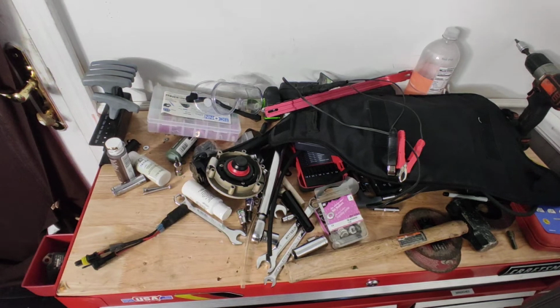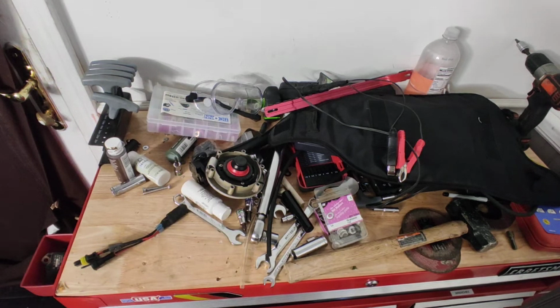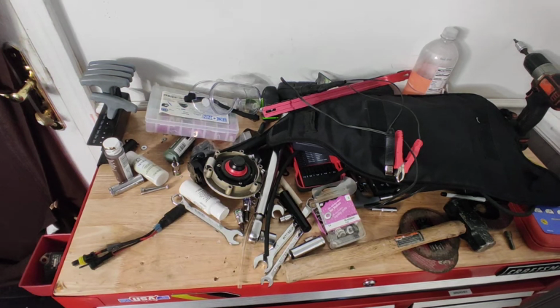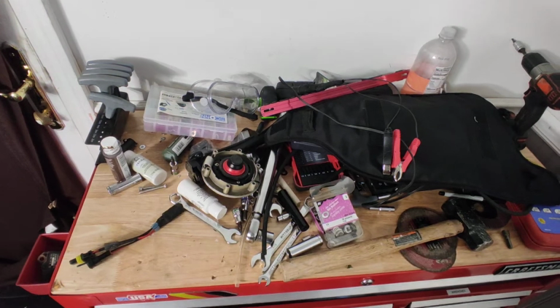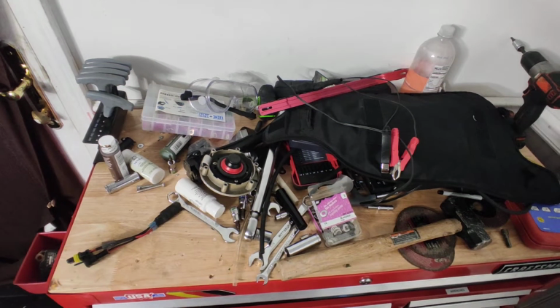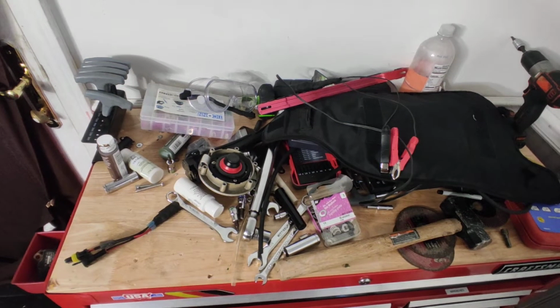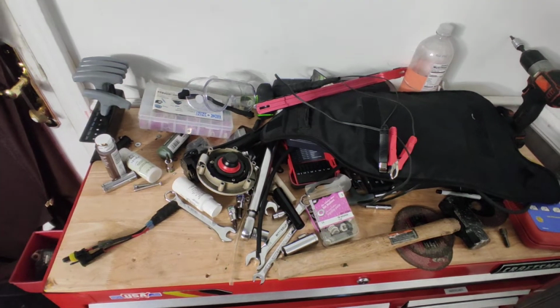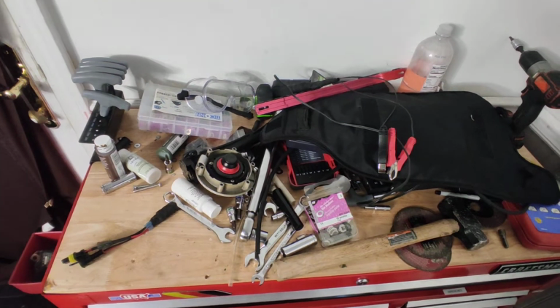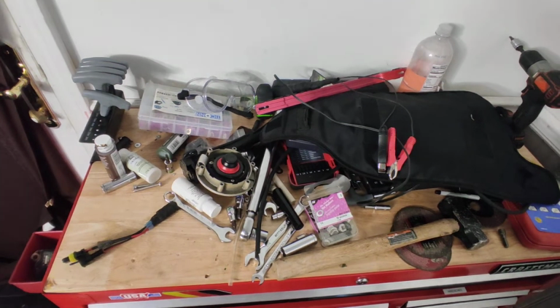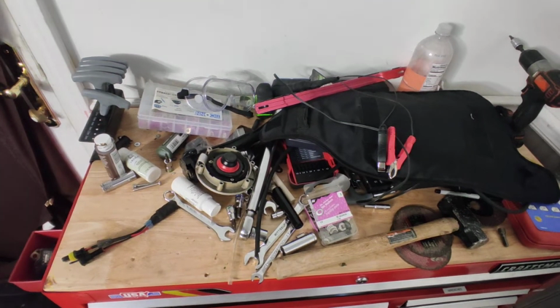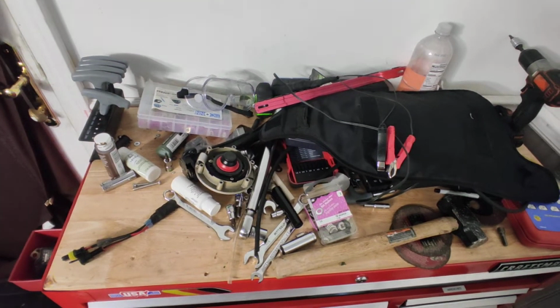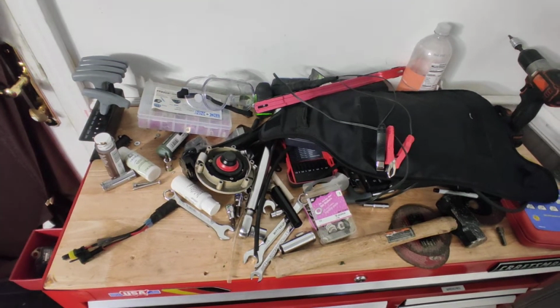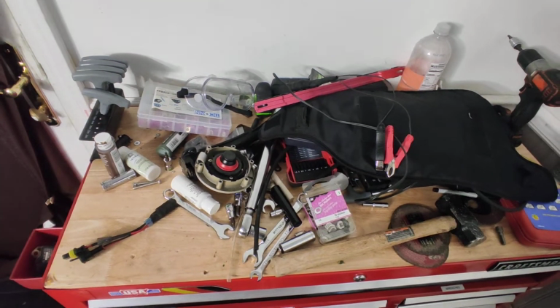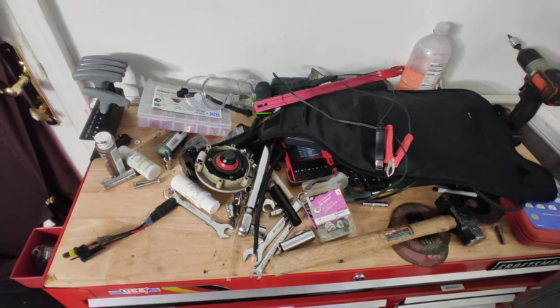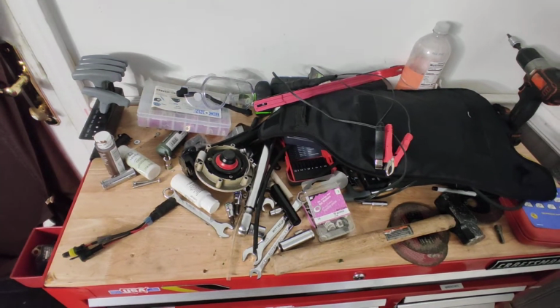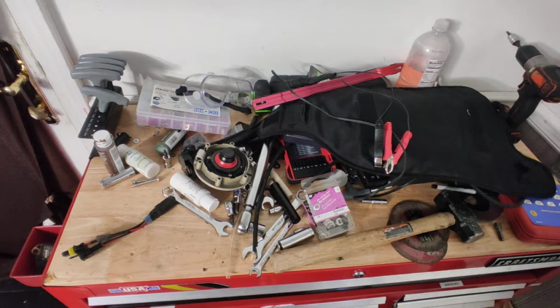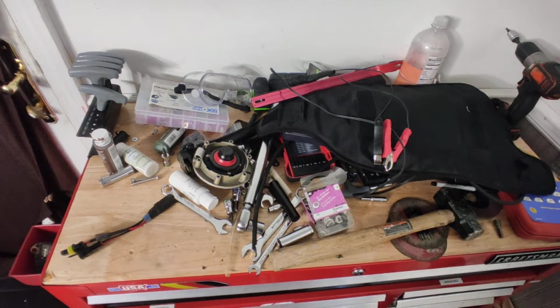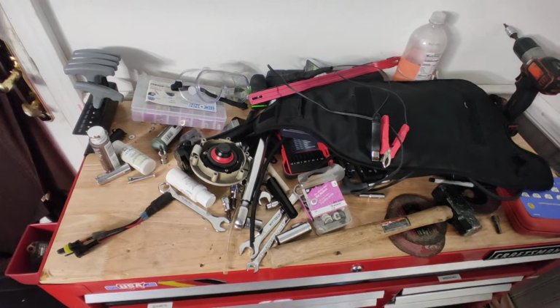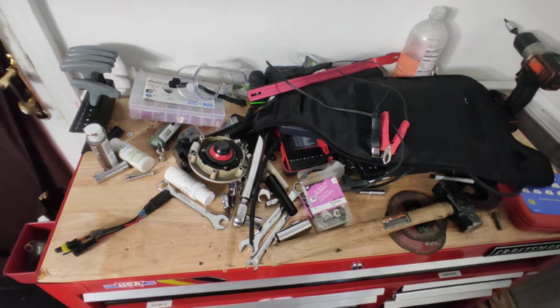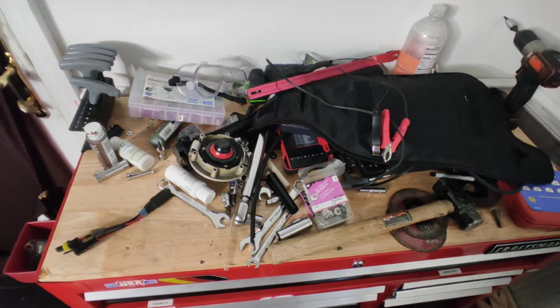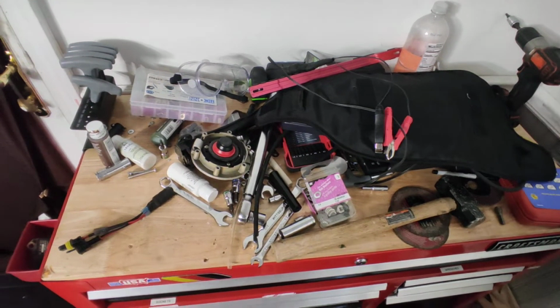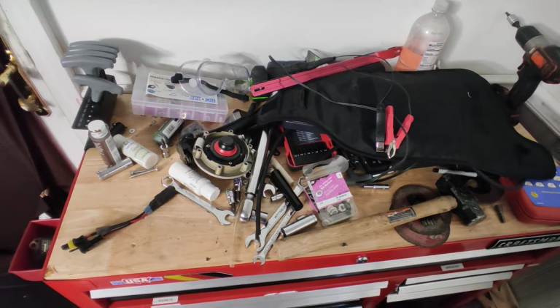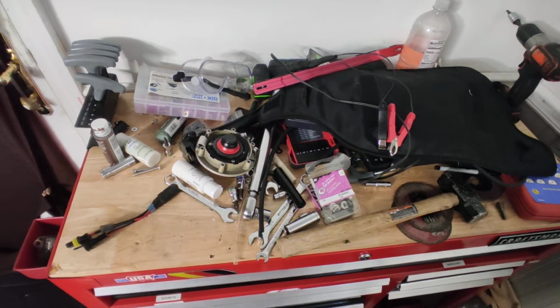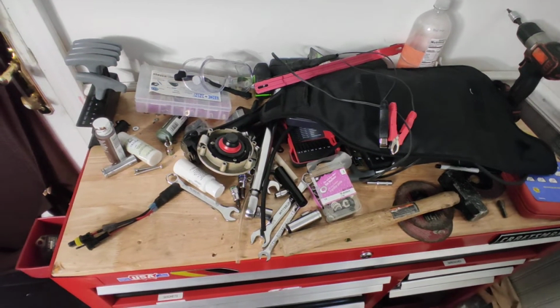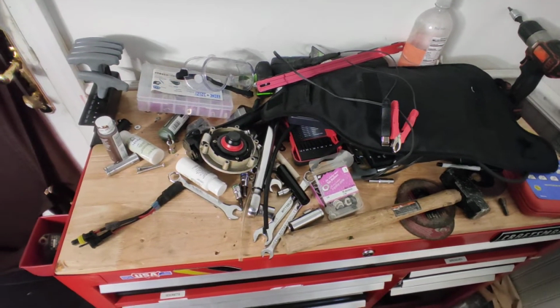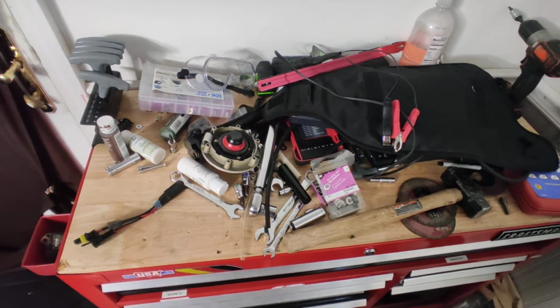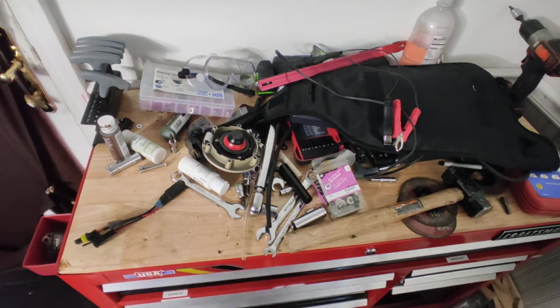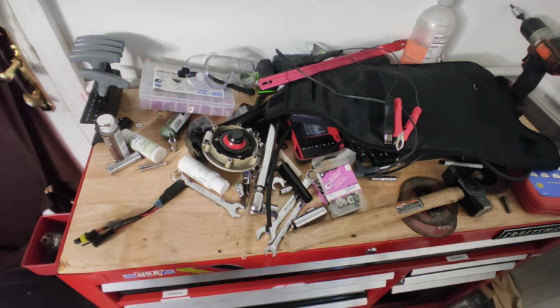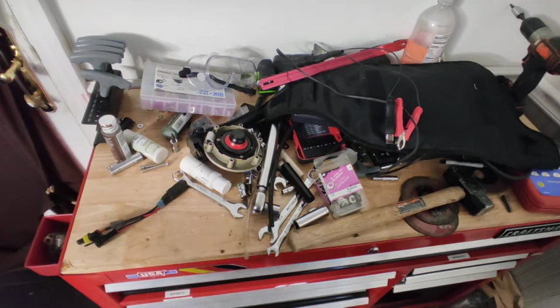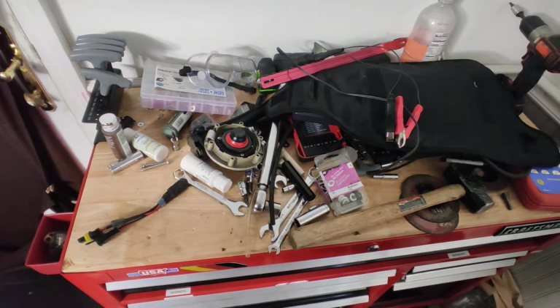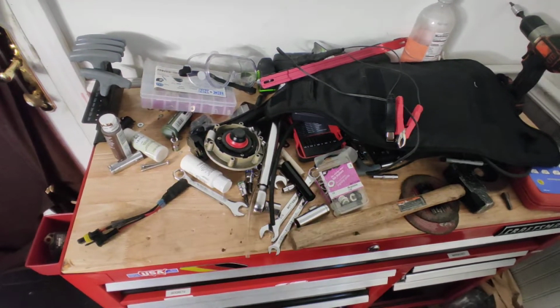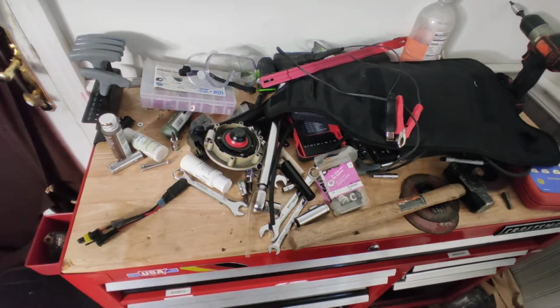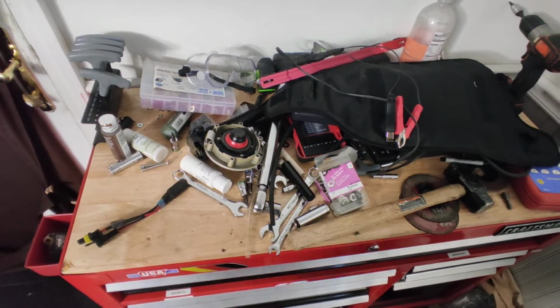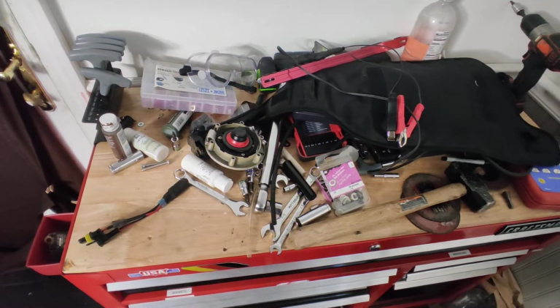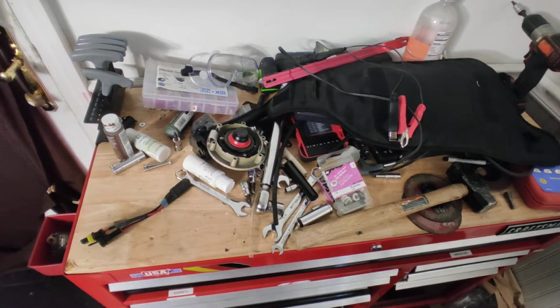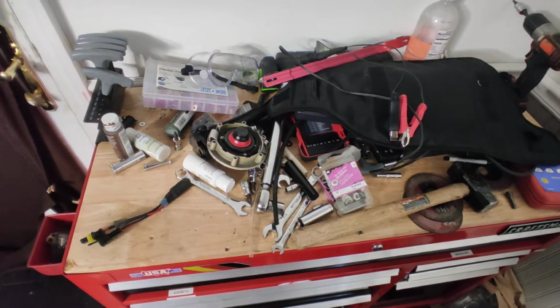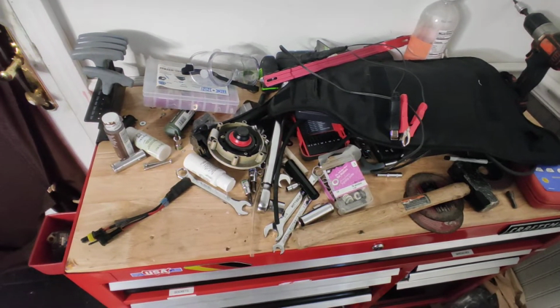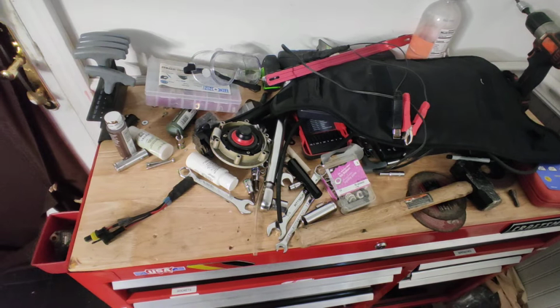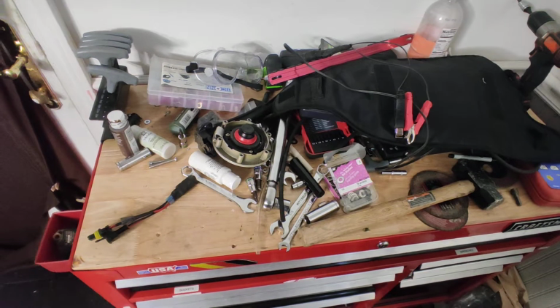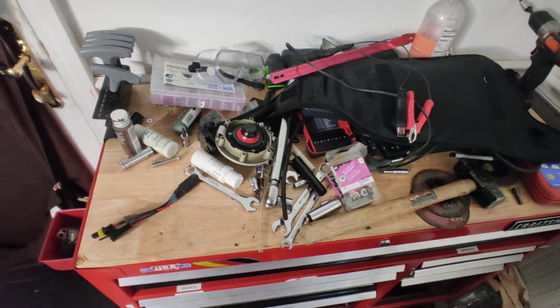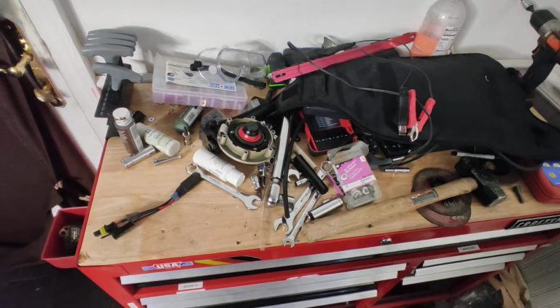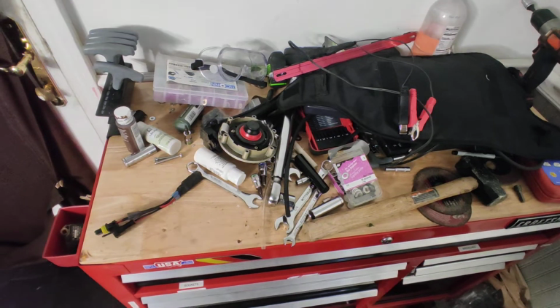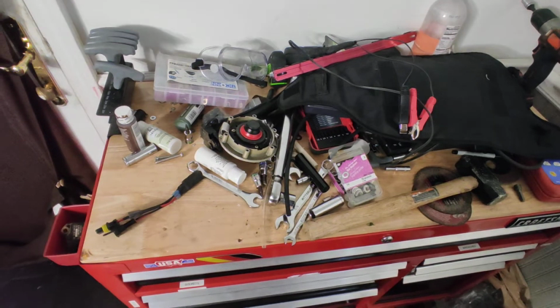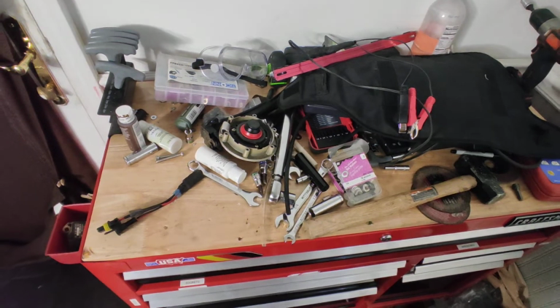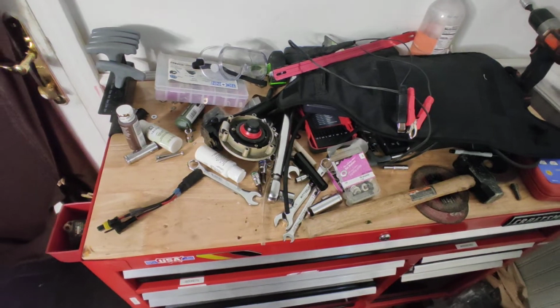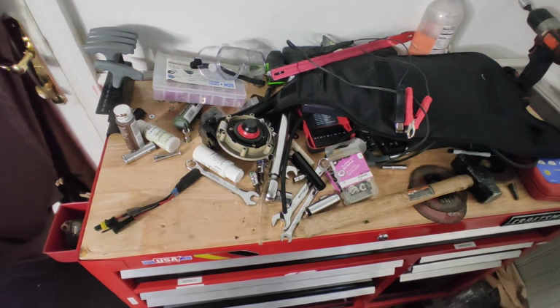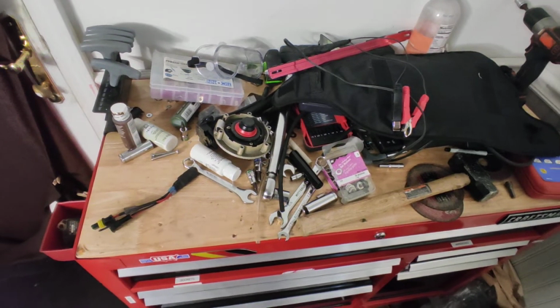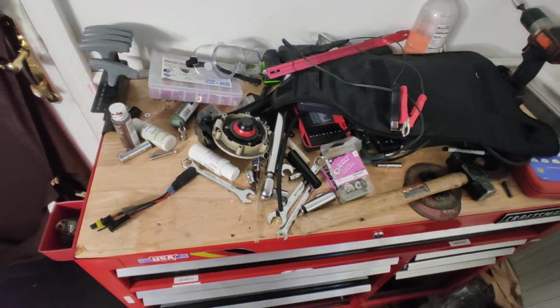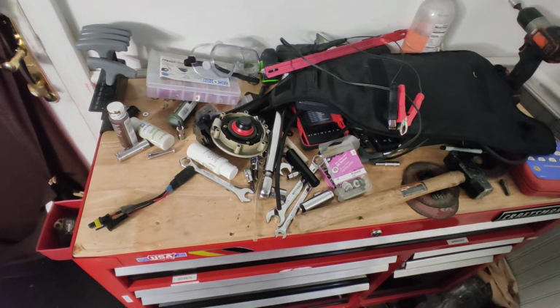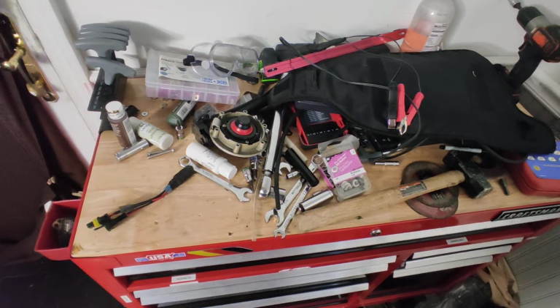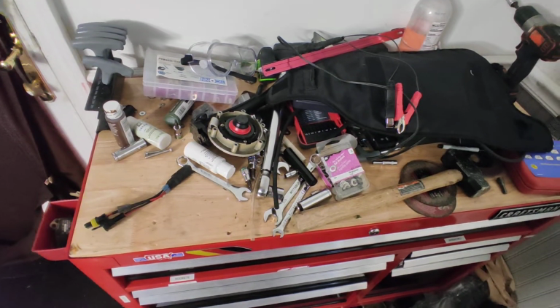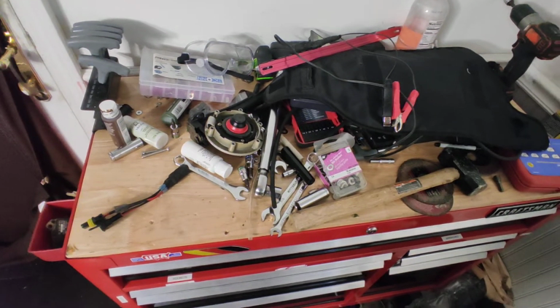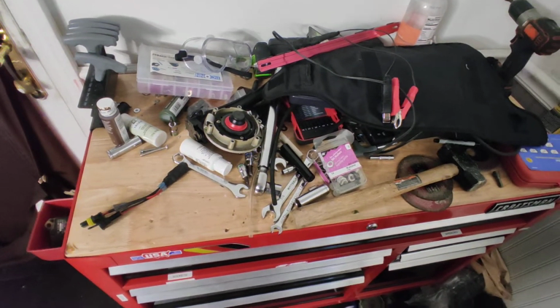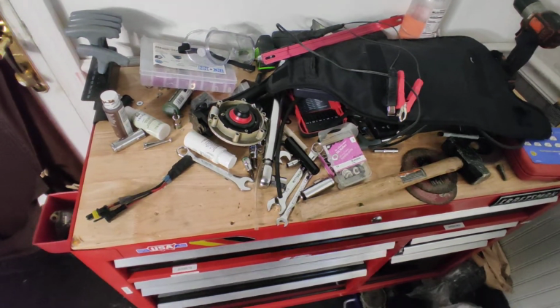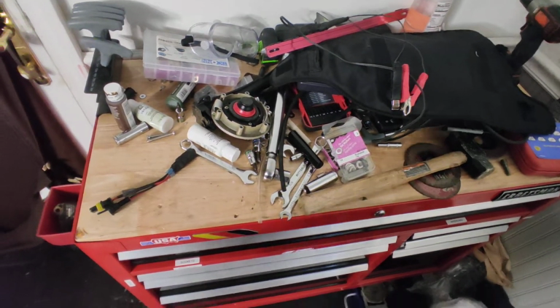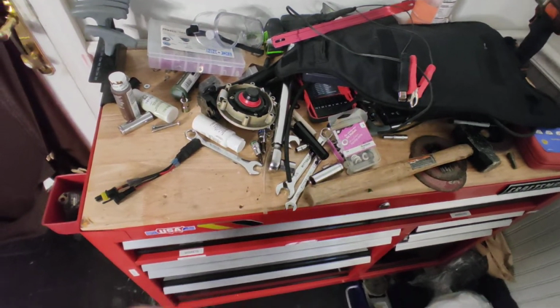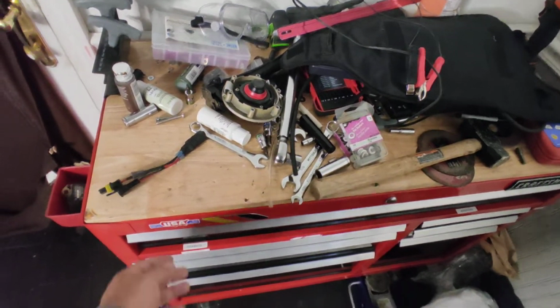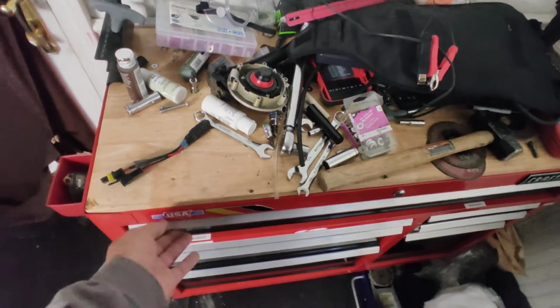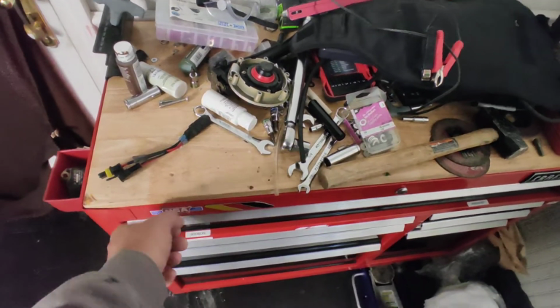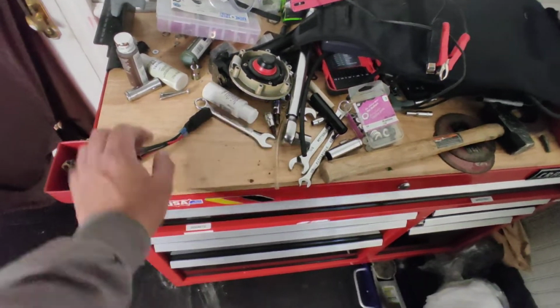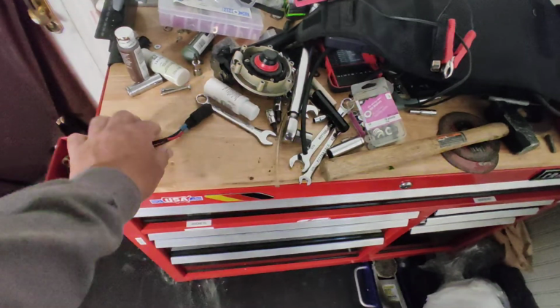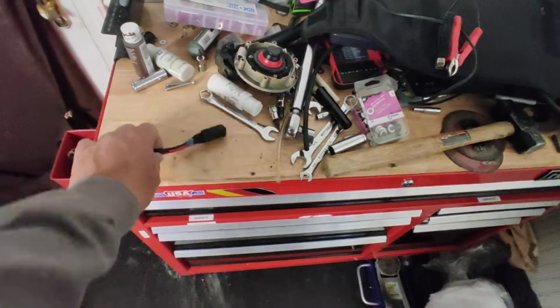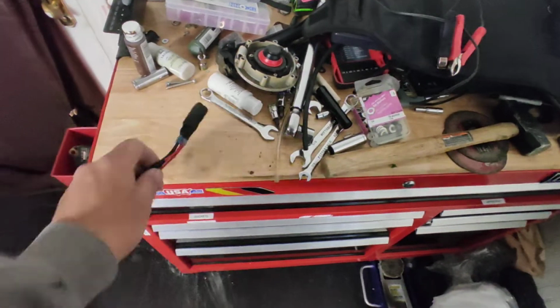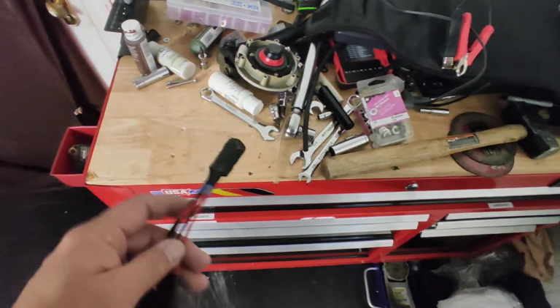Try not to judge me for my mess, but I just got done with a job — a little task on my bike — so I haven't picked up yet, you know? Anyways, I wanted to show you.